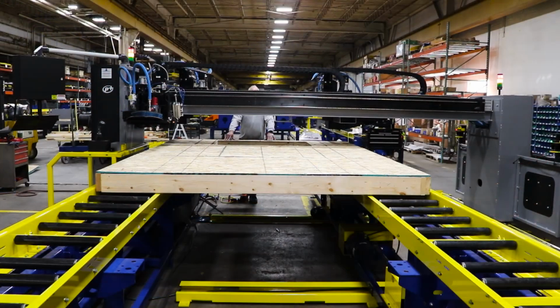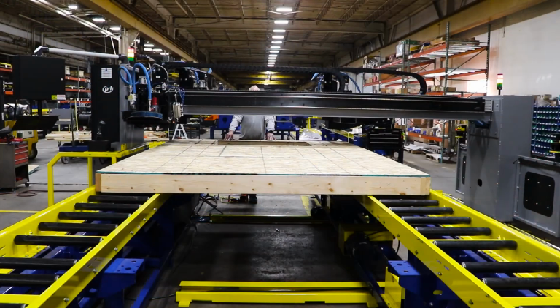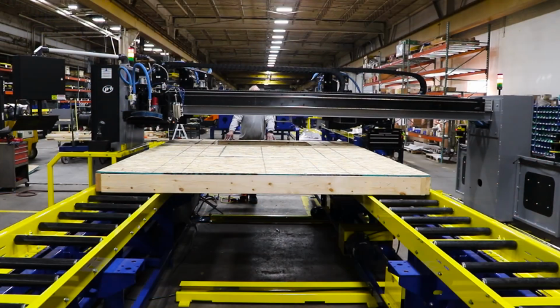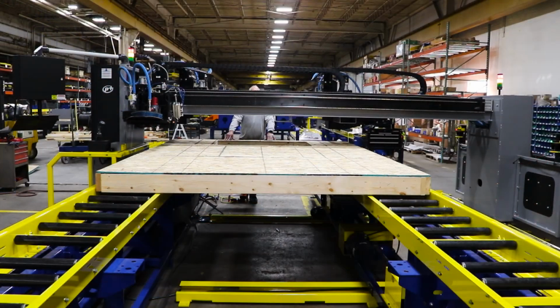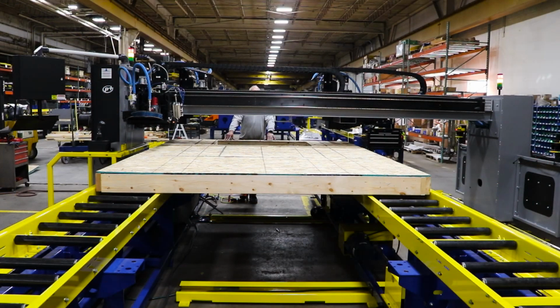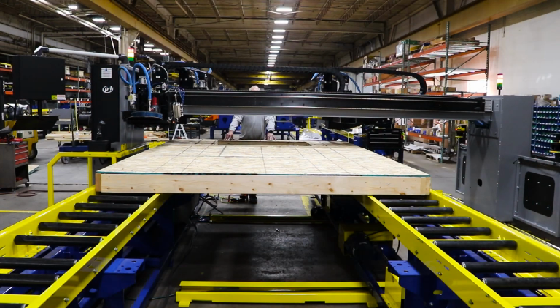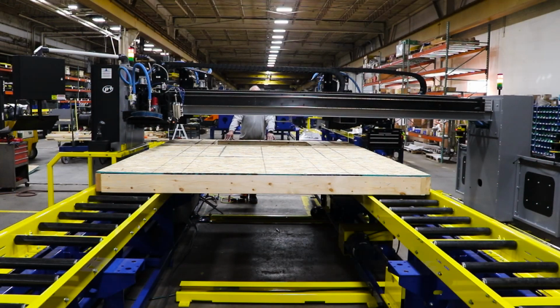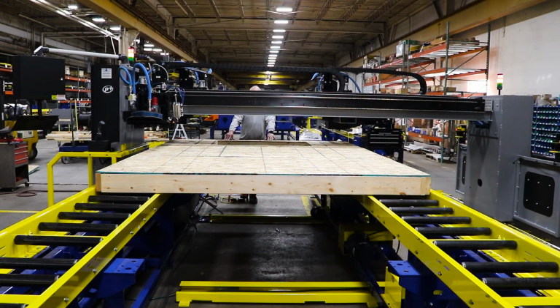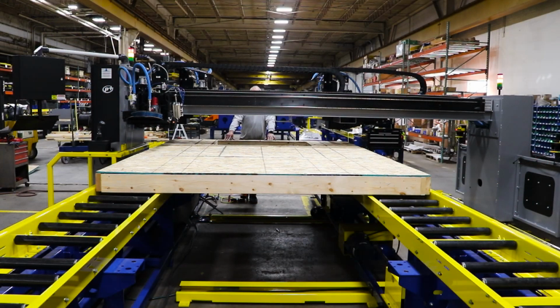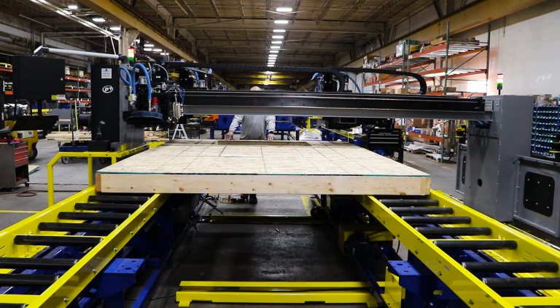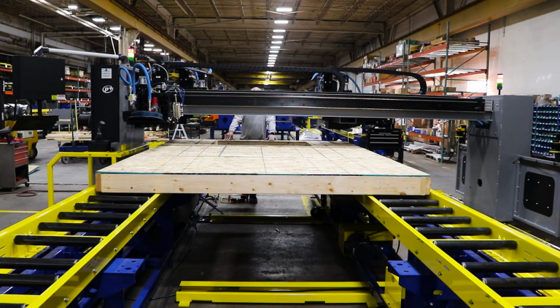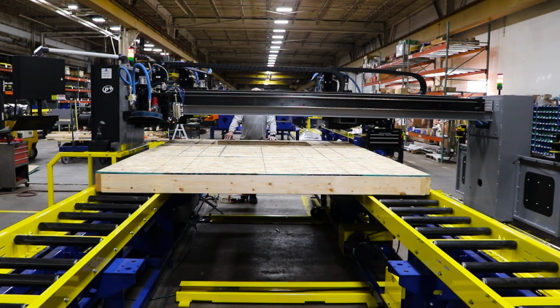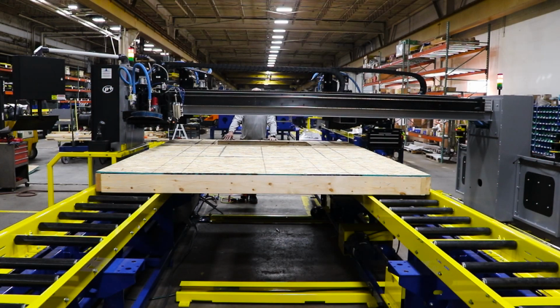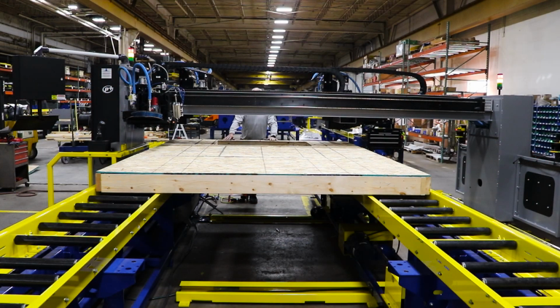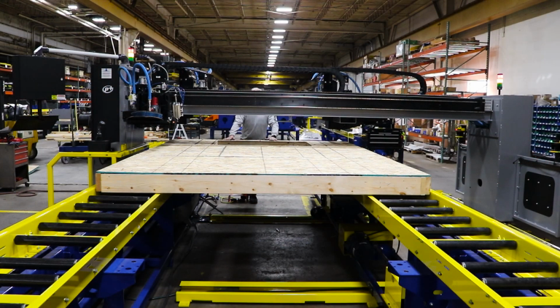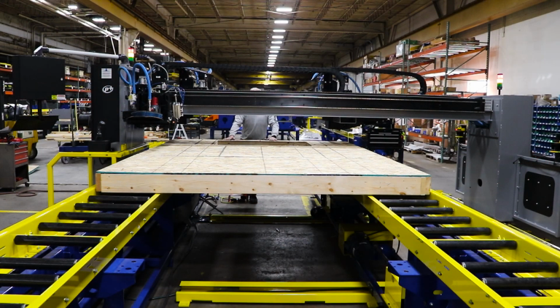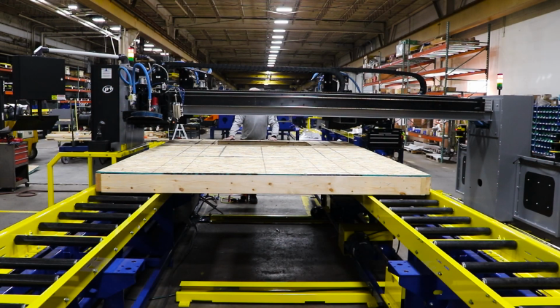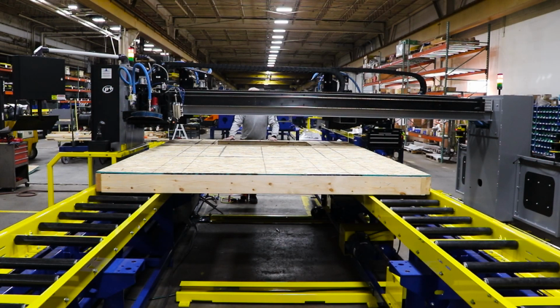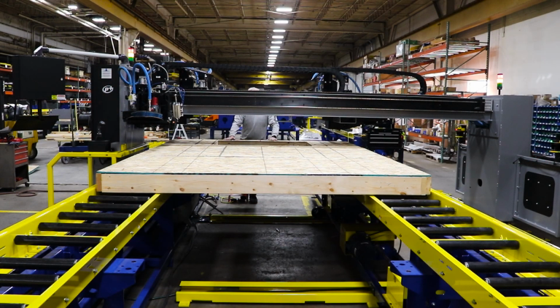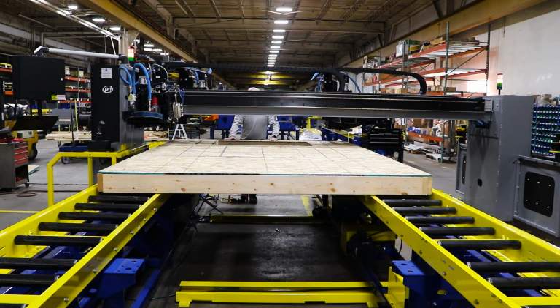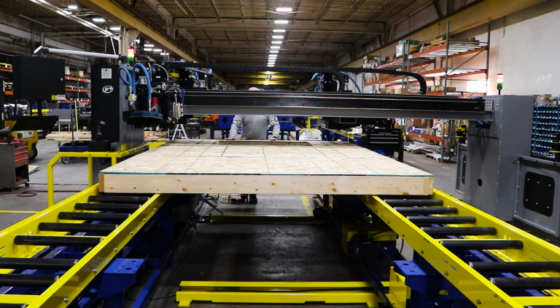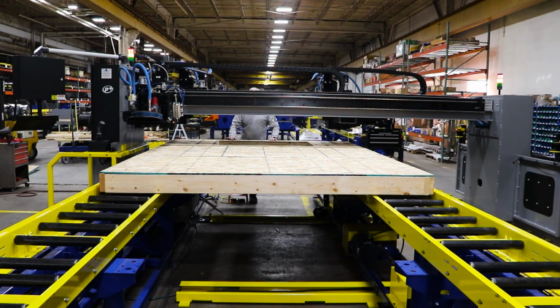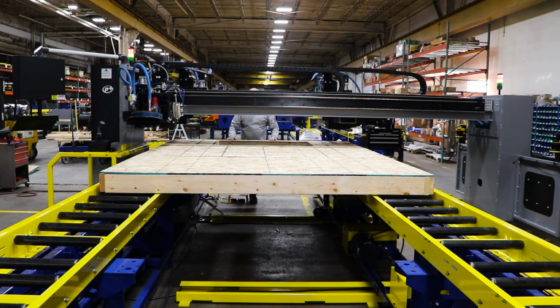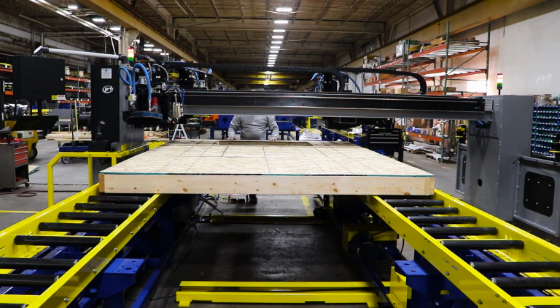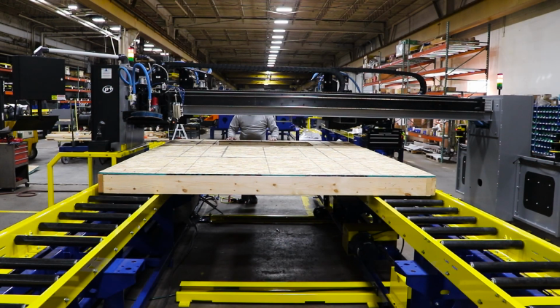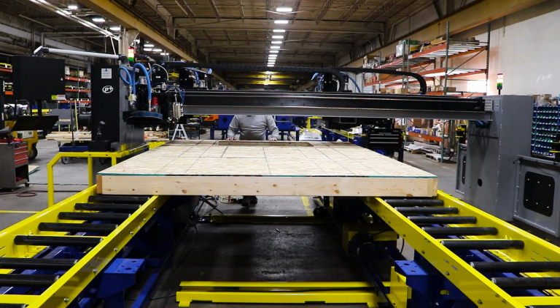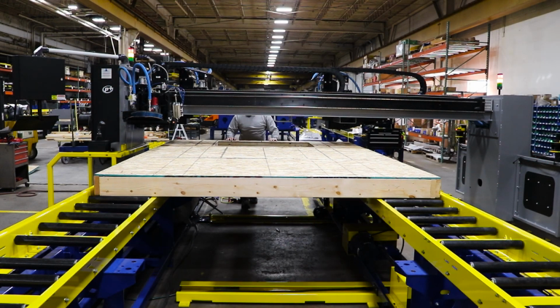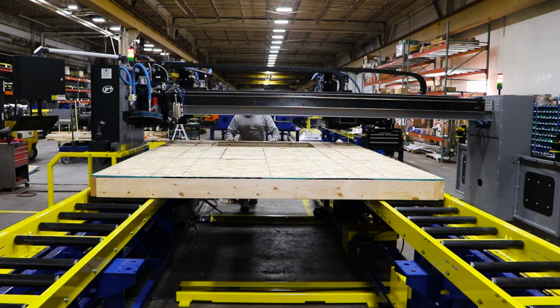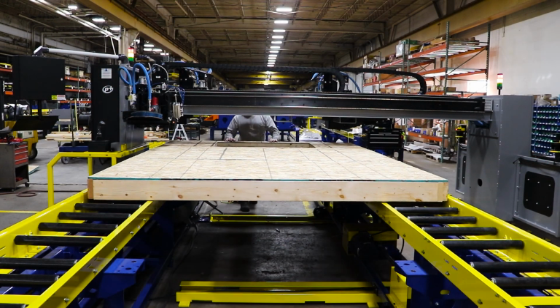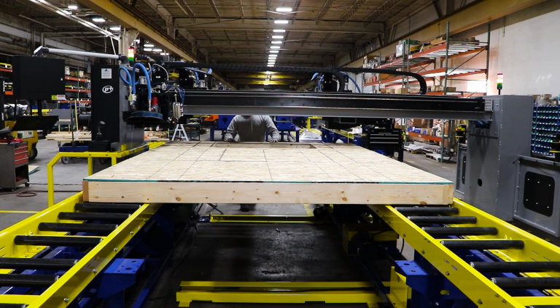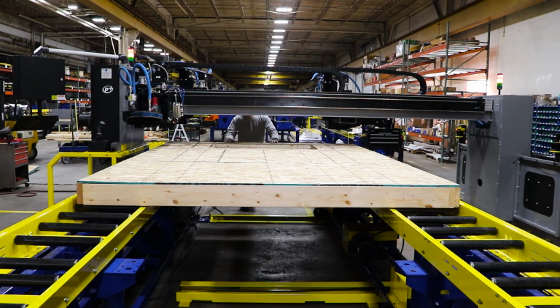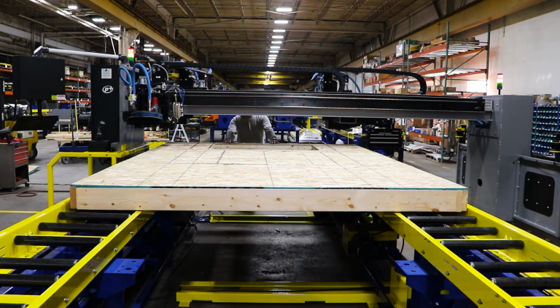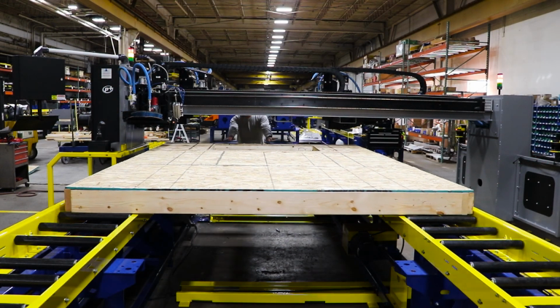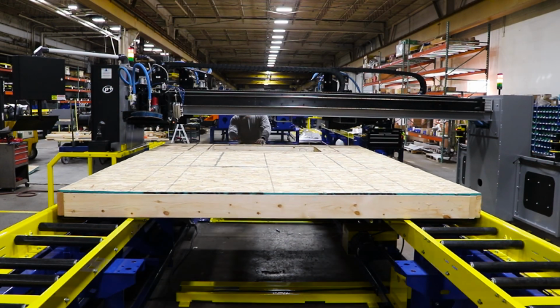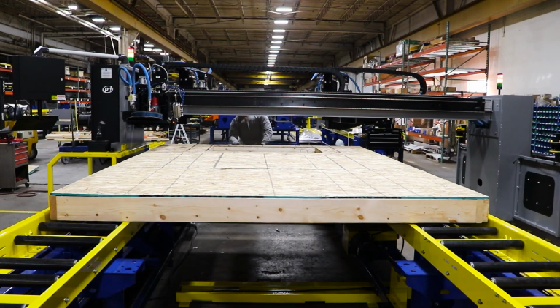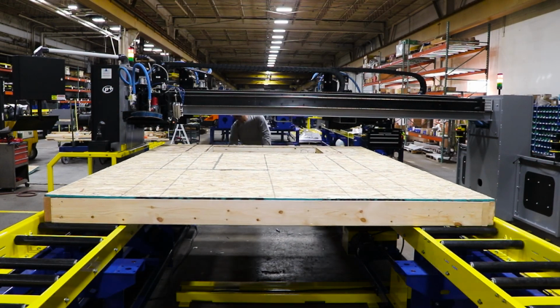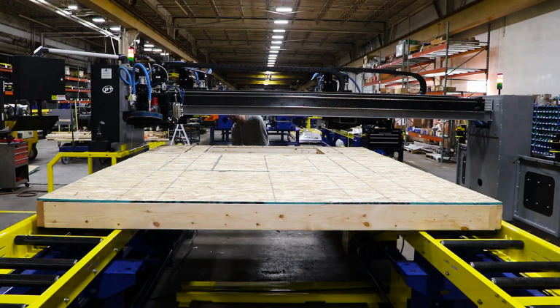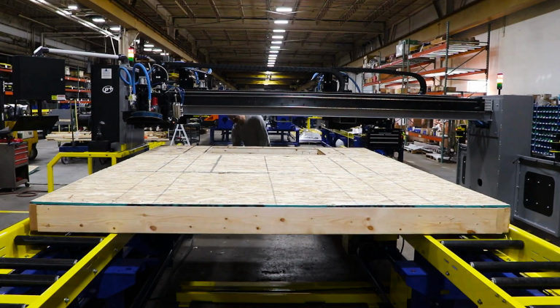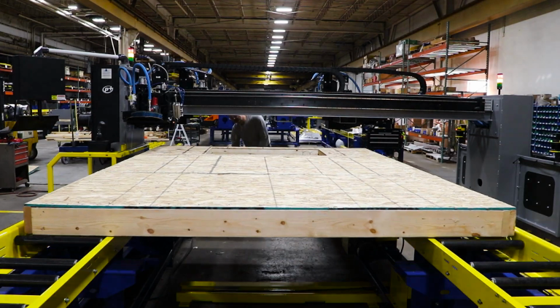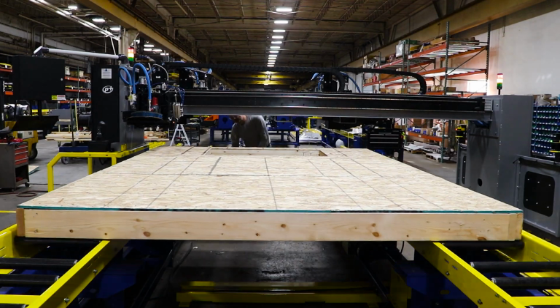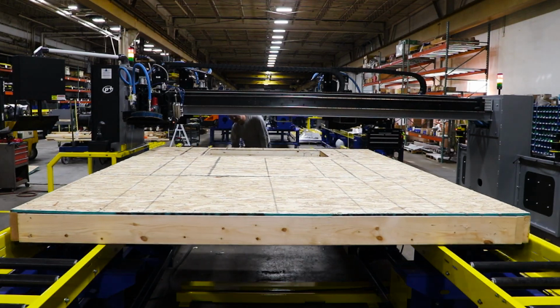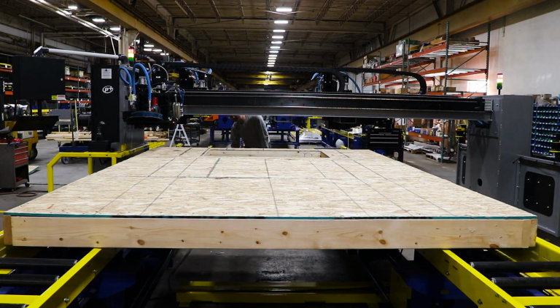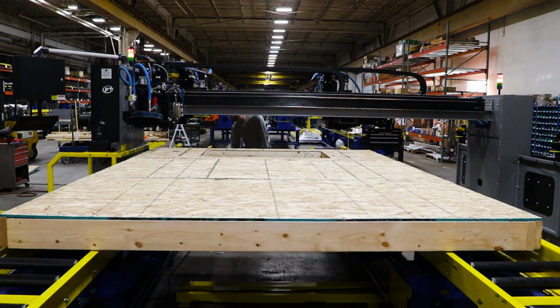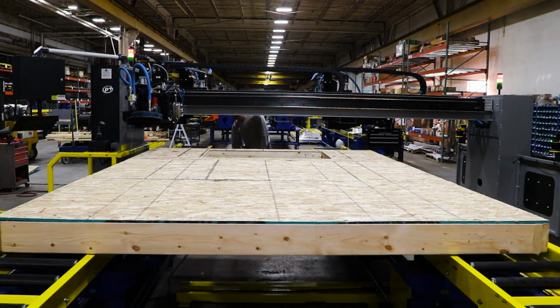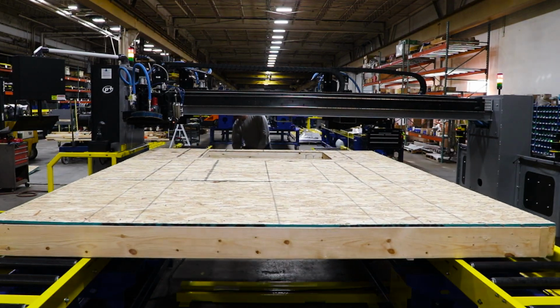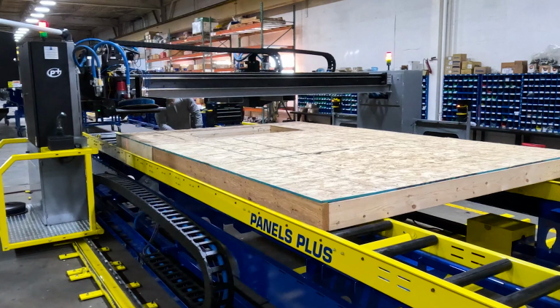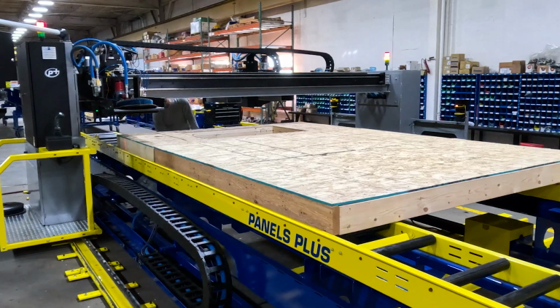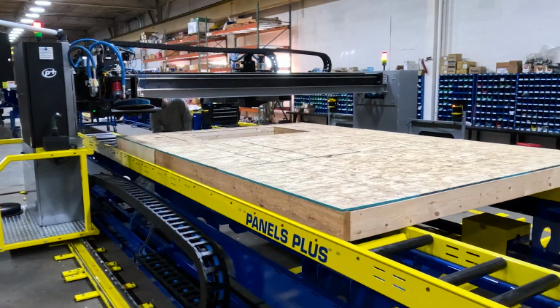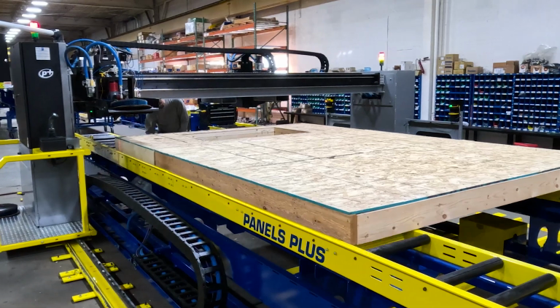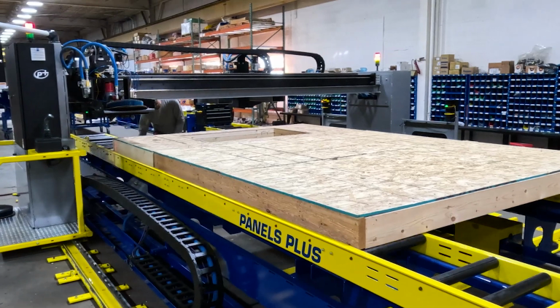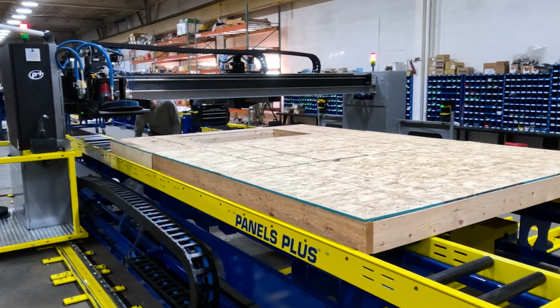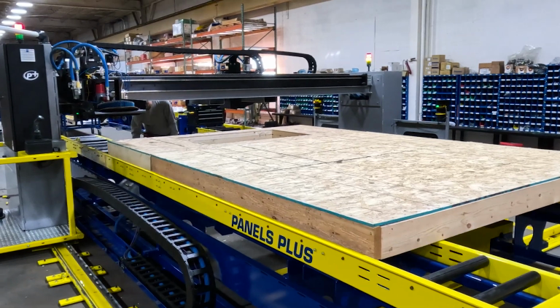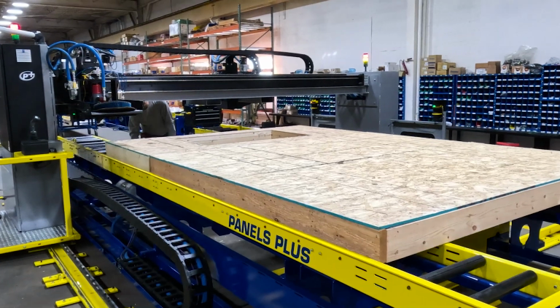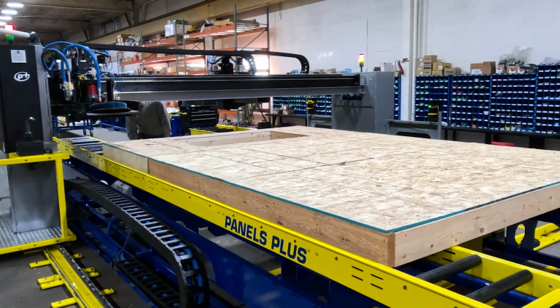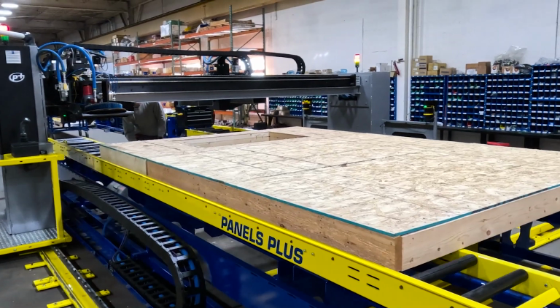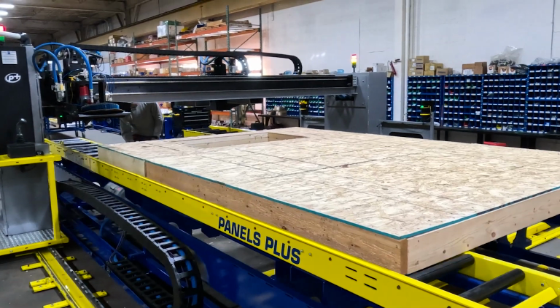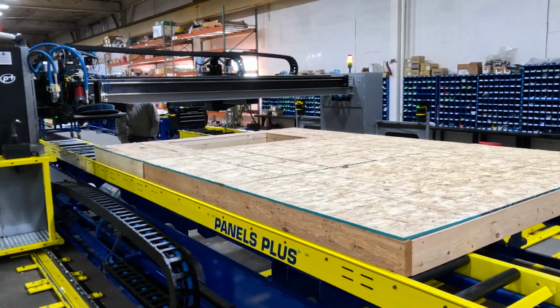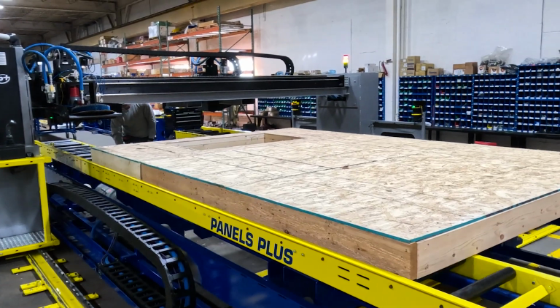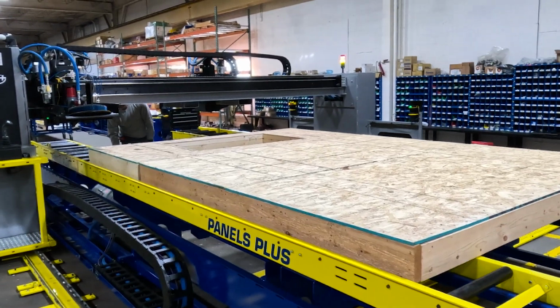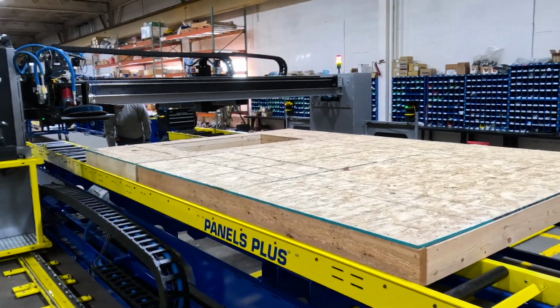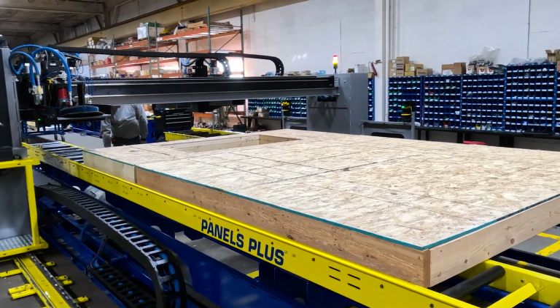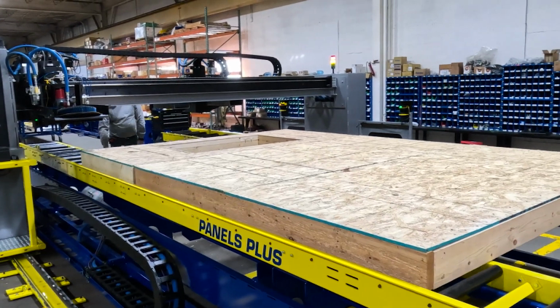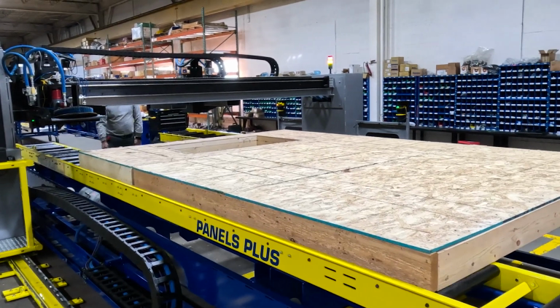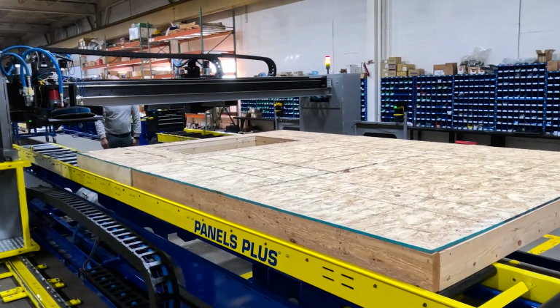Like all Panels Plus equipment, the automated sheathing station is built at an ergonomic working height, creating a safer environment for your workforce.